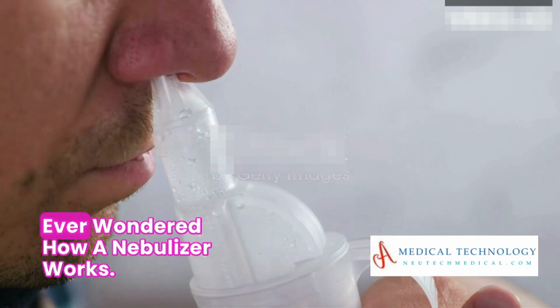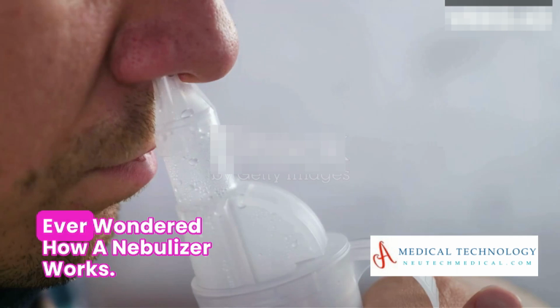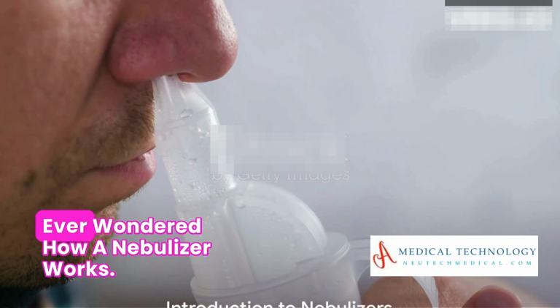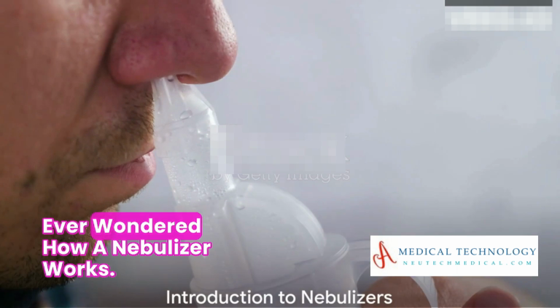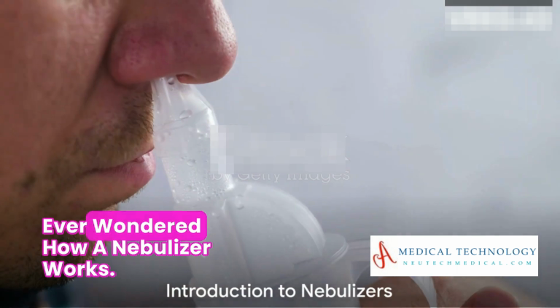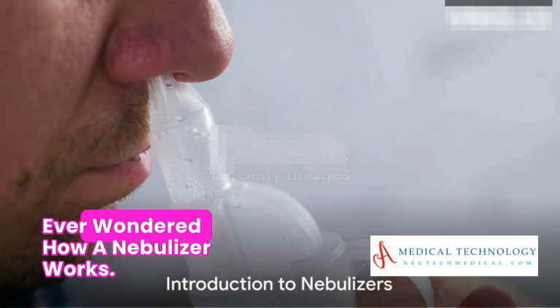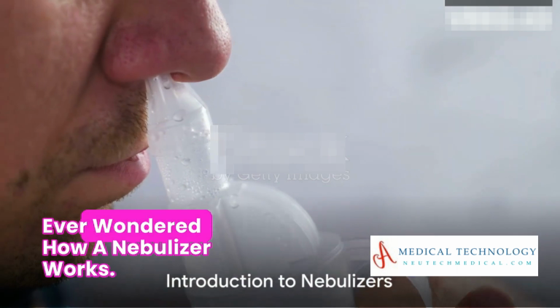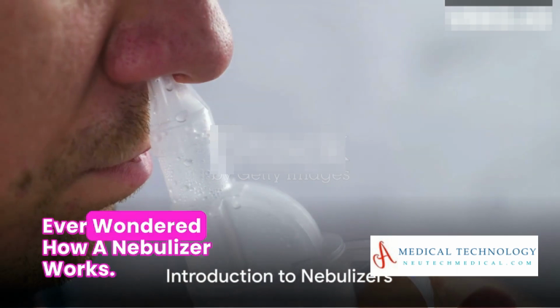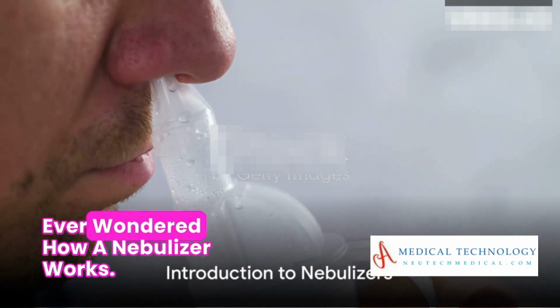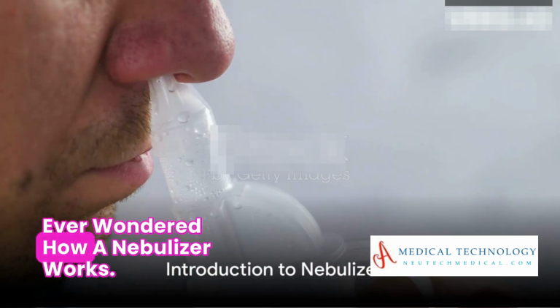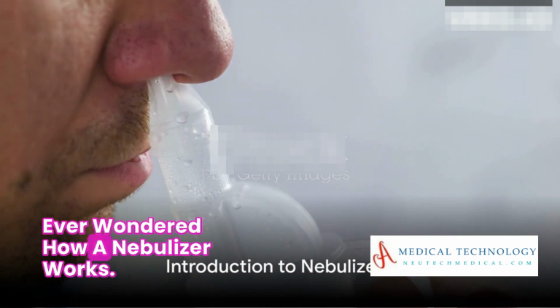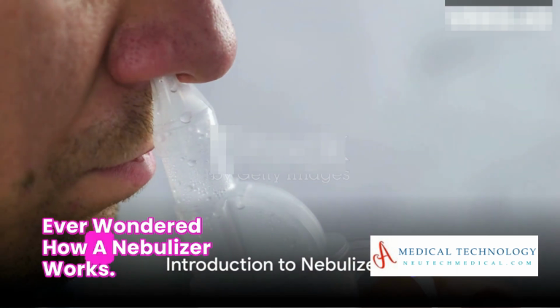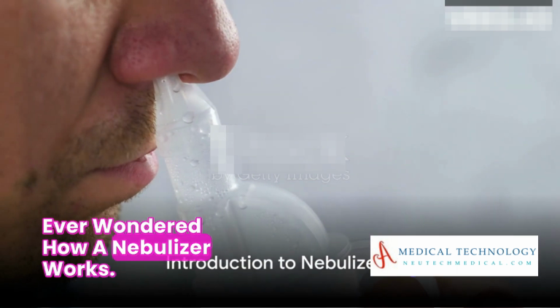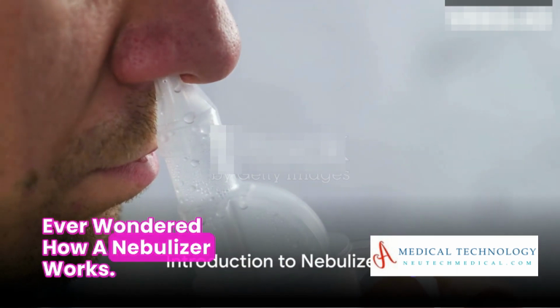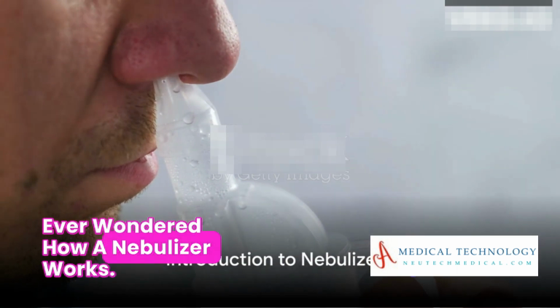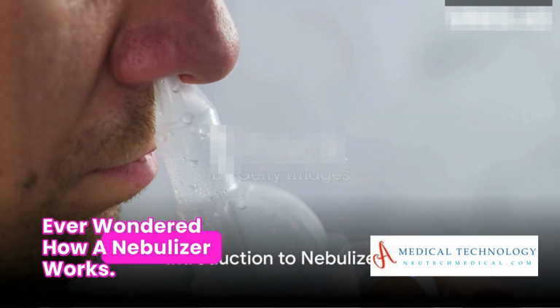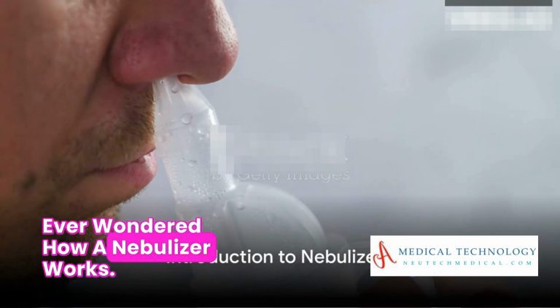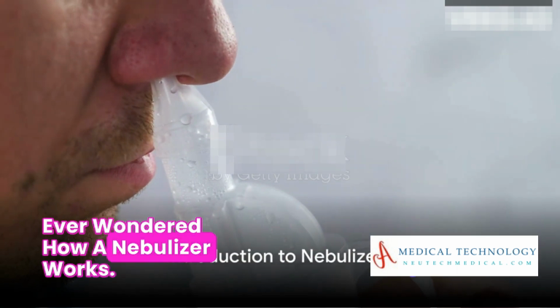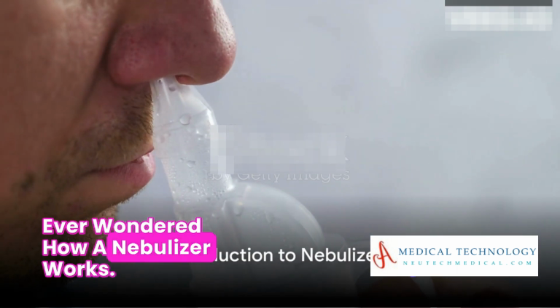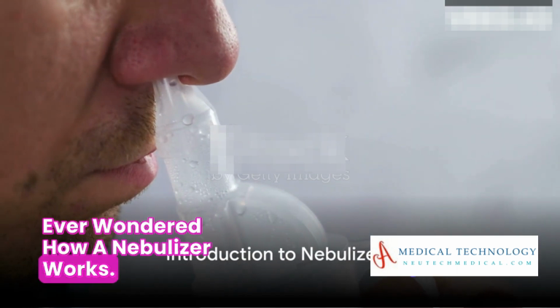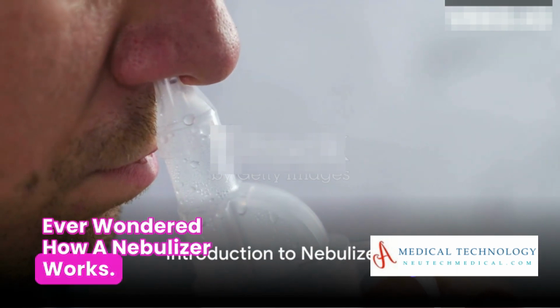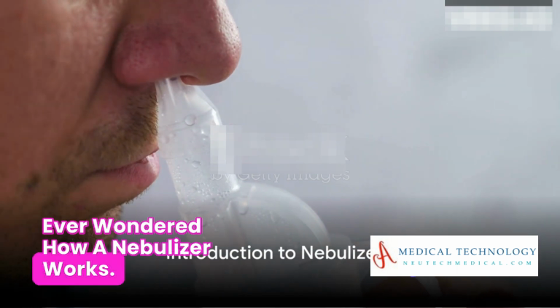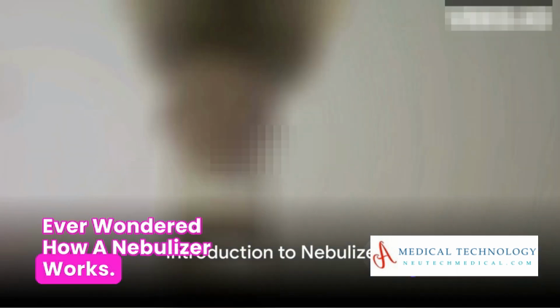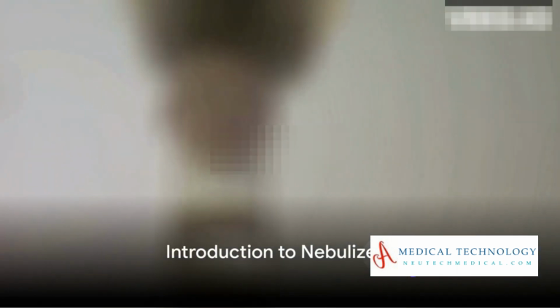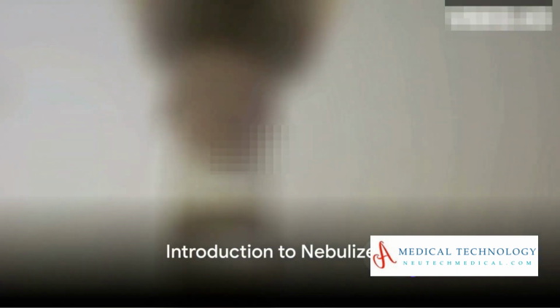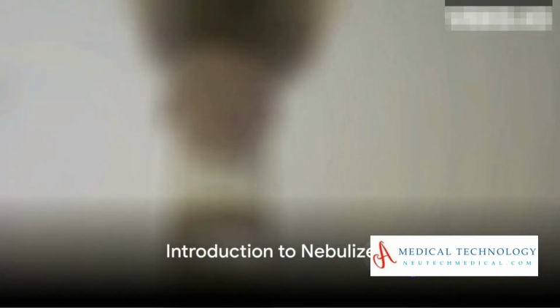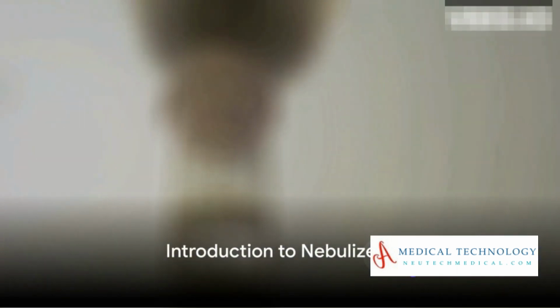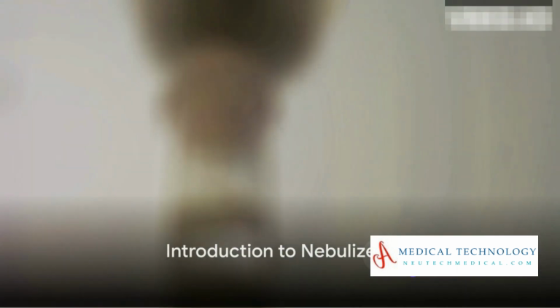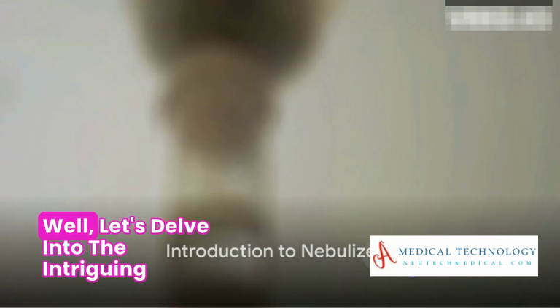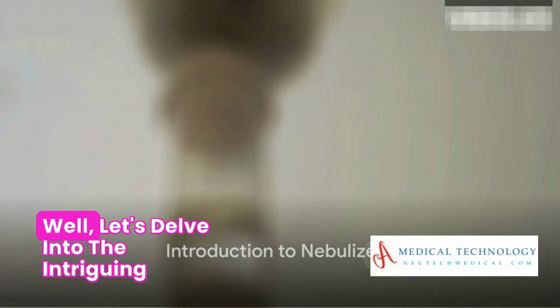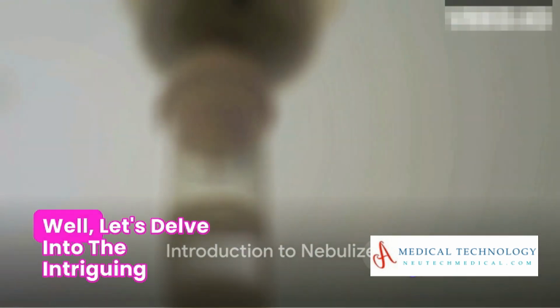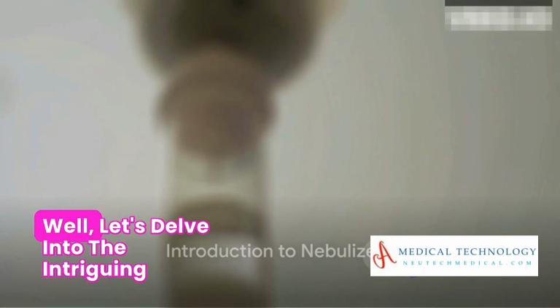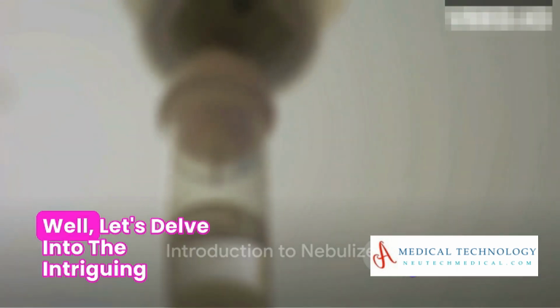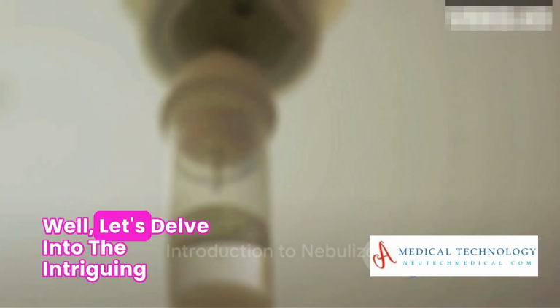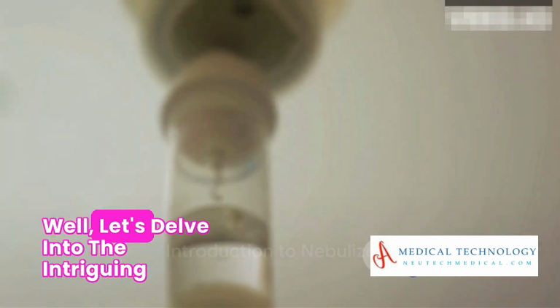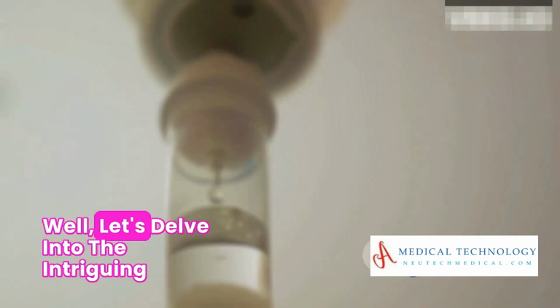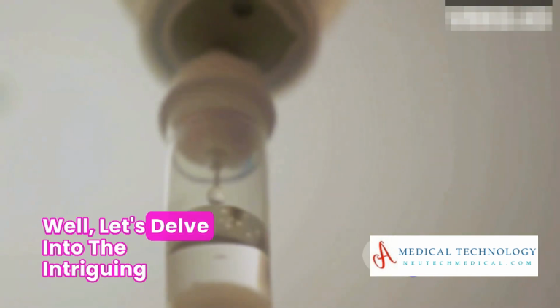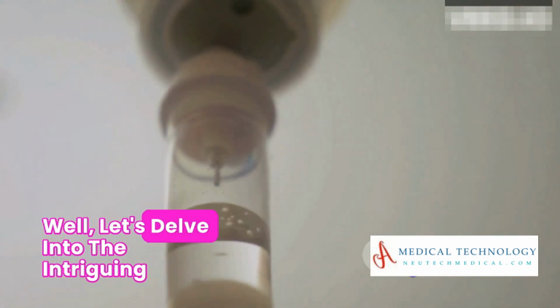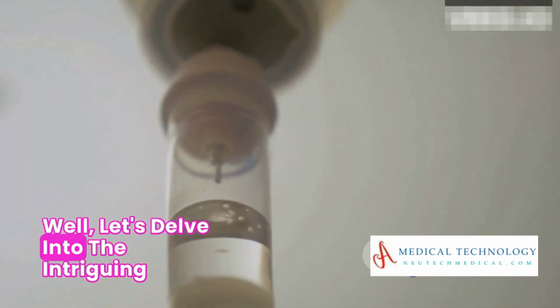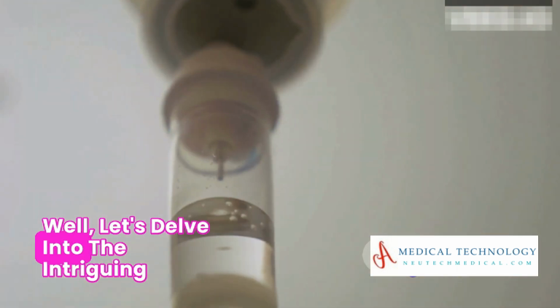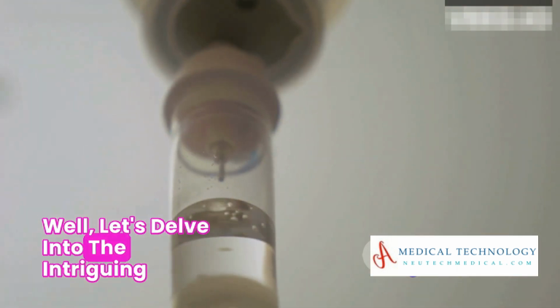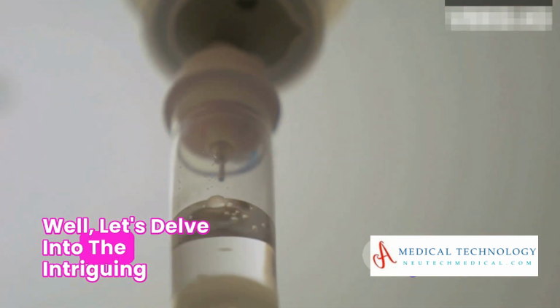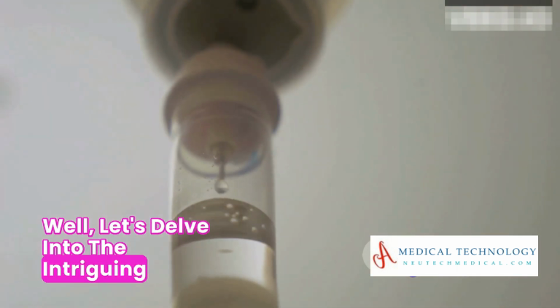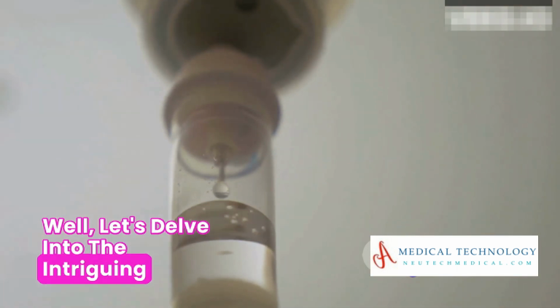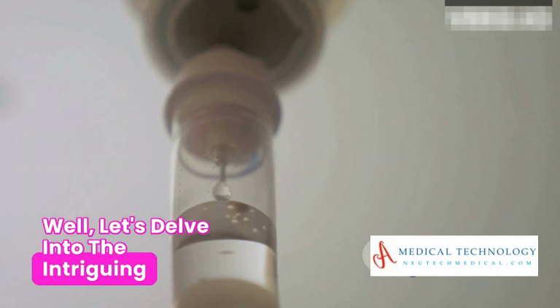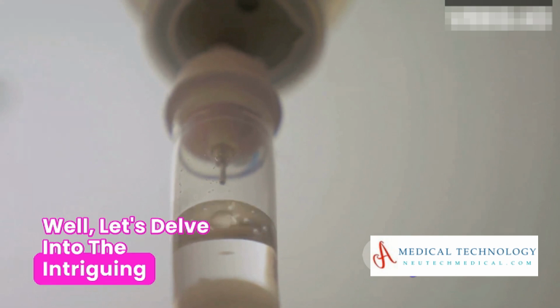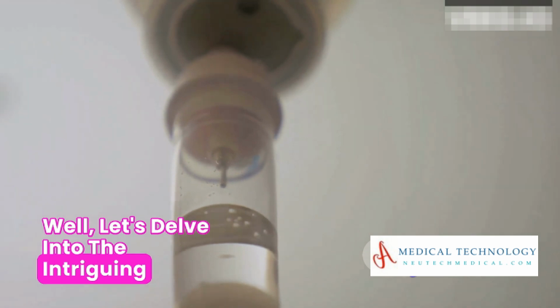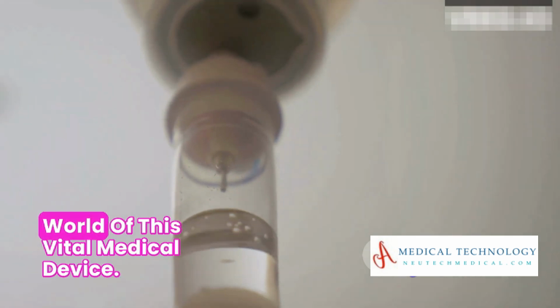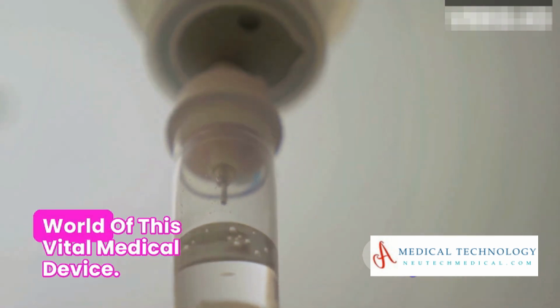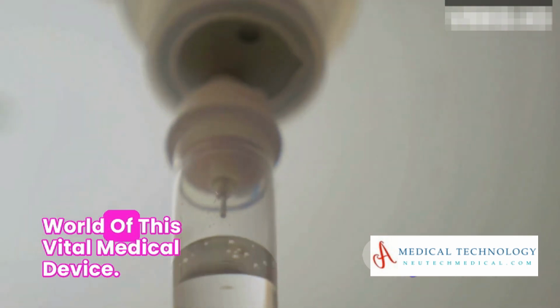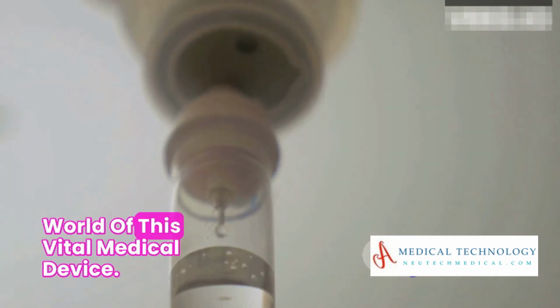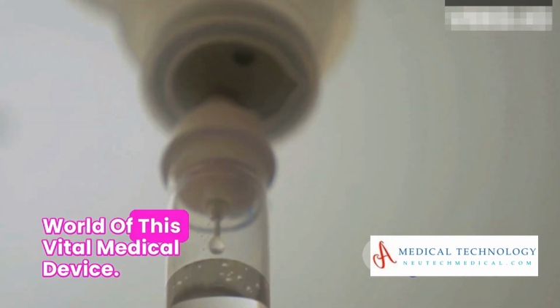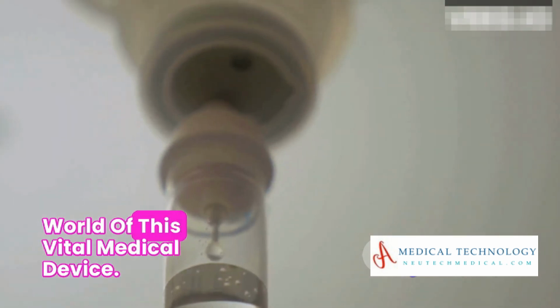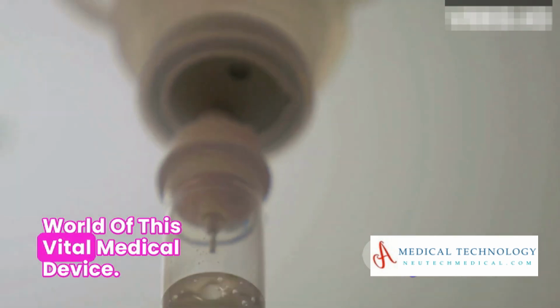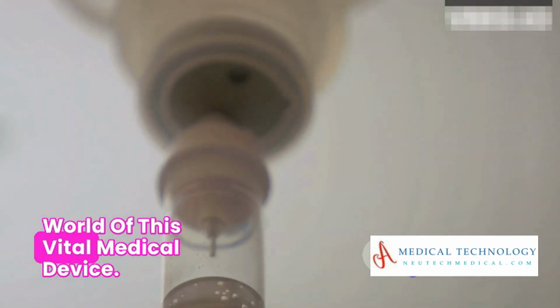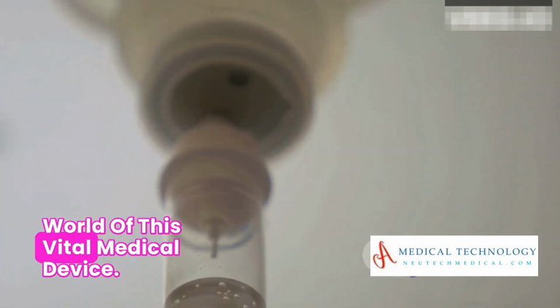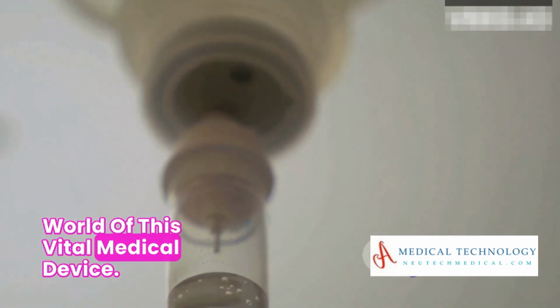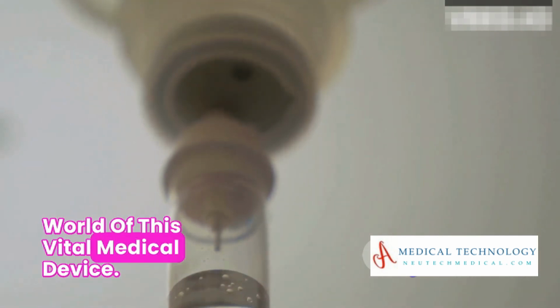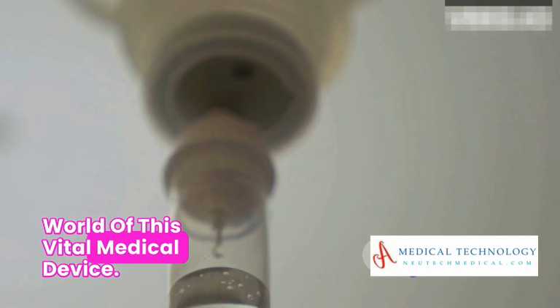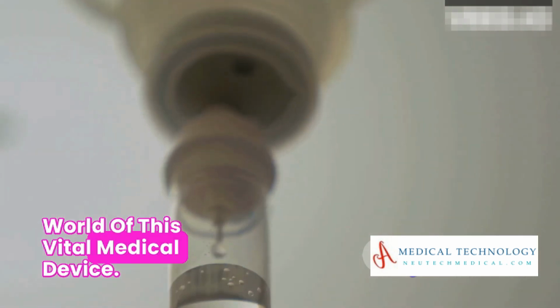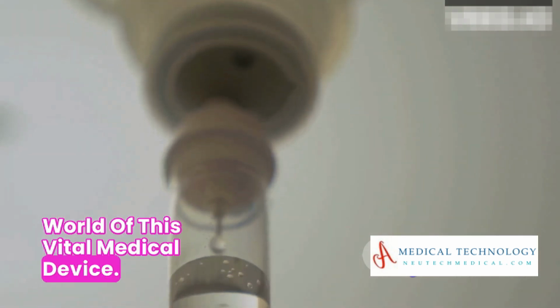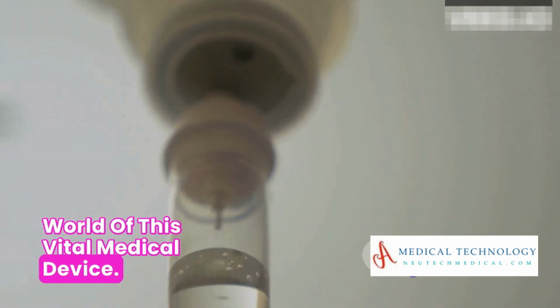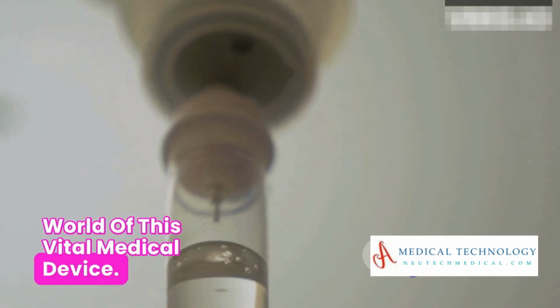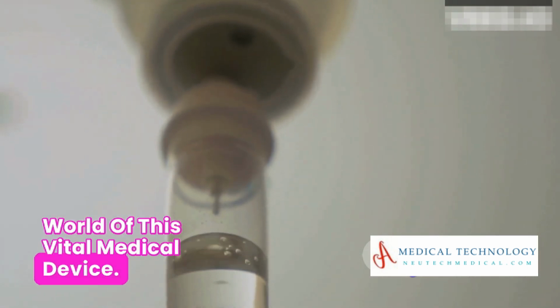Ever wondered how a nebulizer works? Well, let's delve into the intriguing world of this vital medical device.